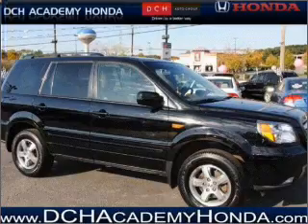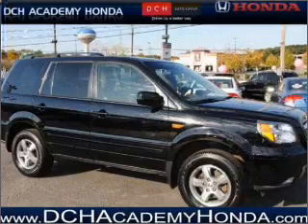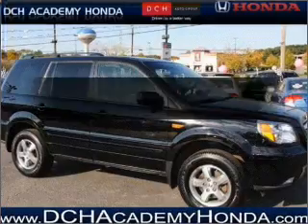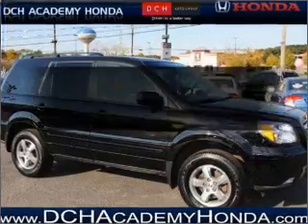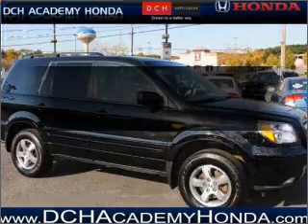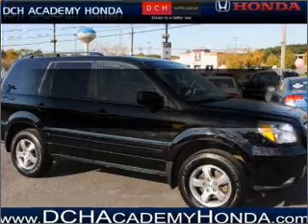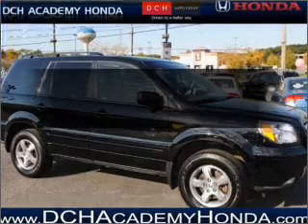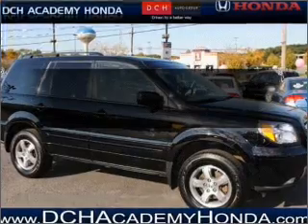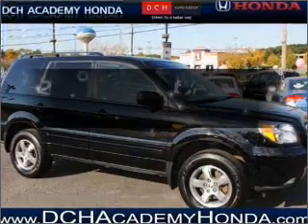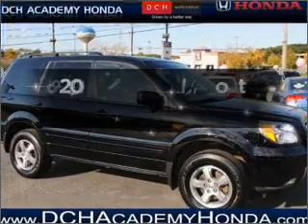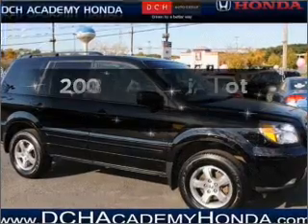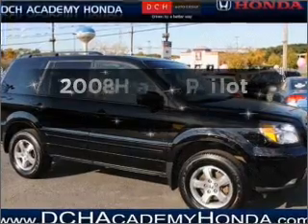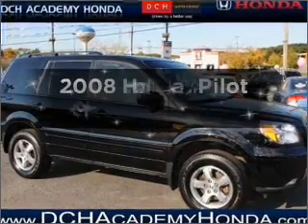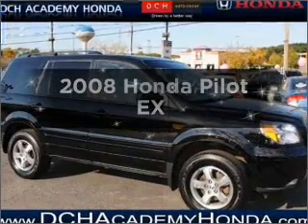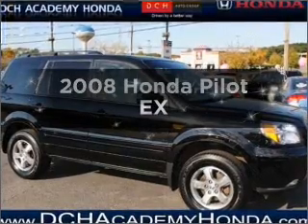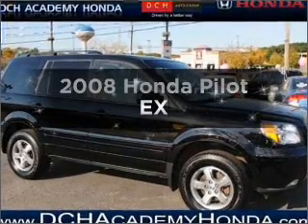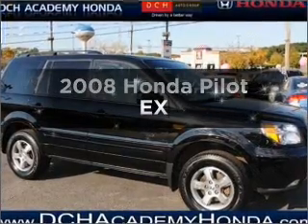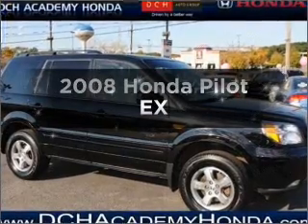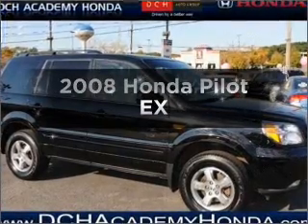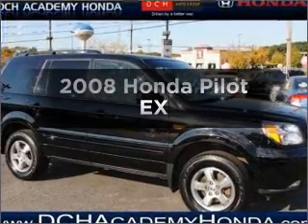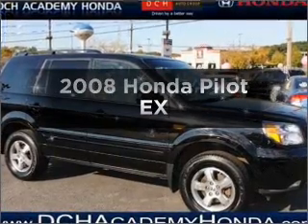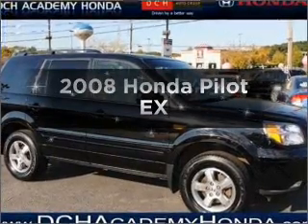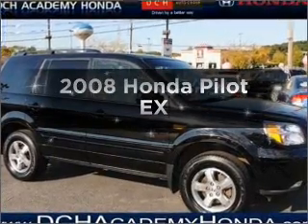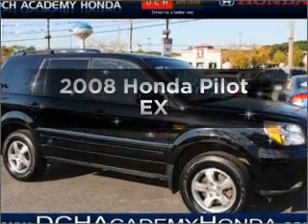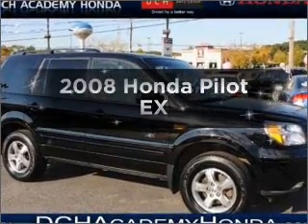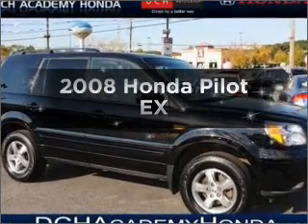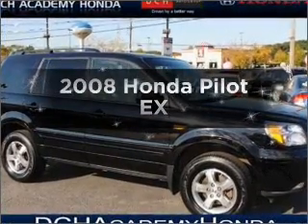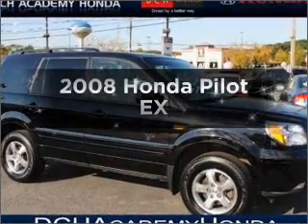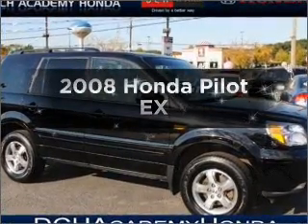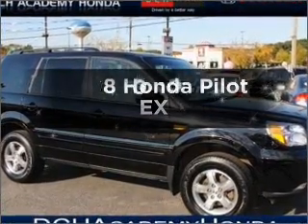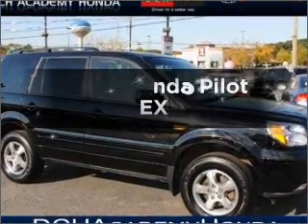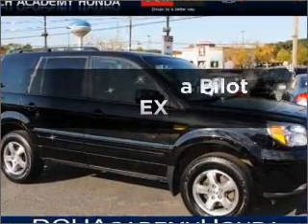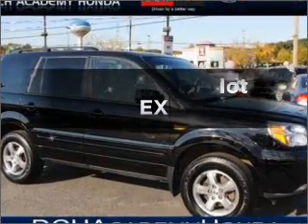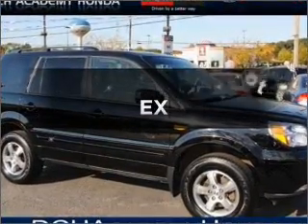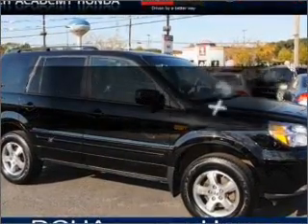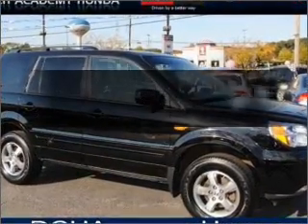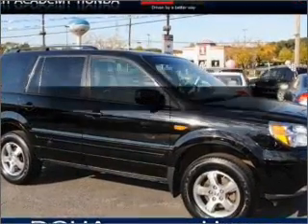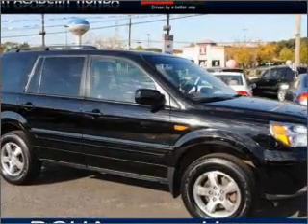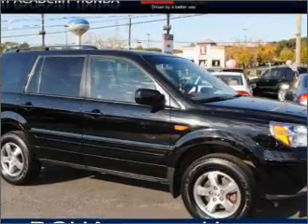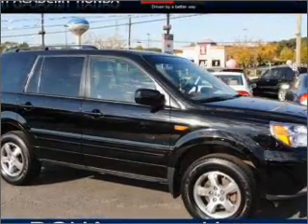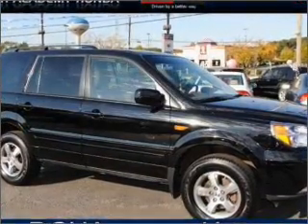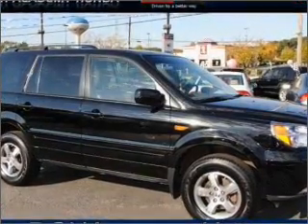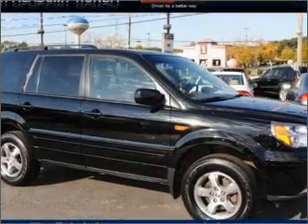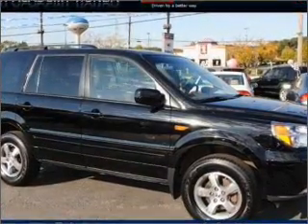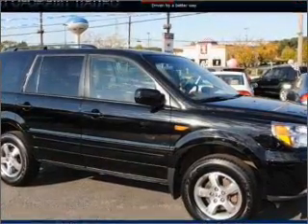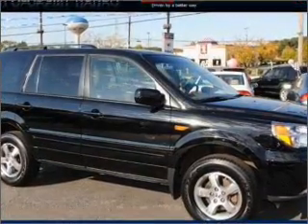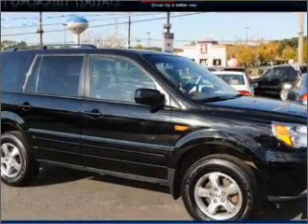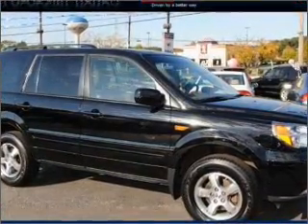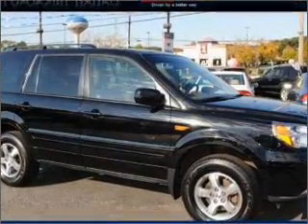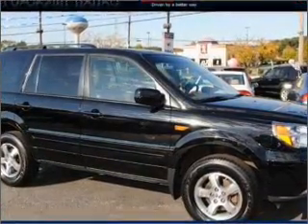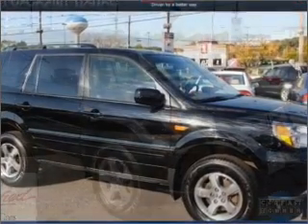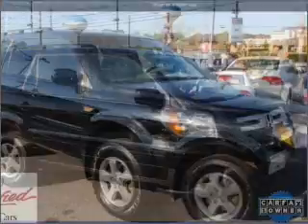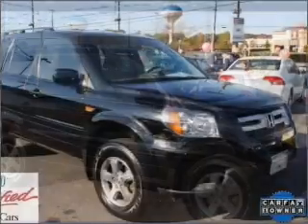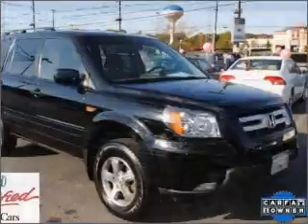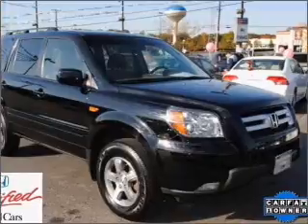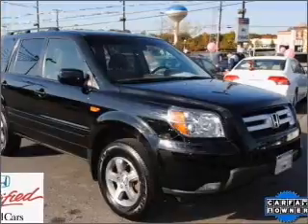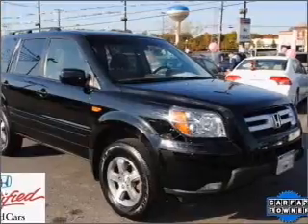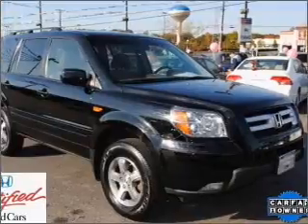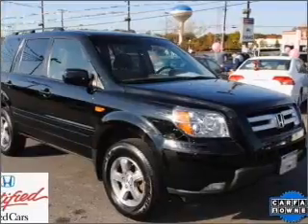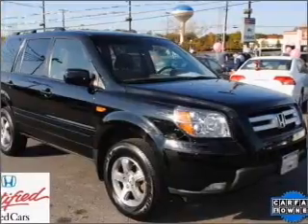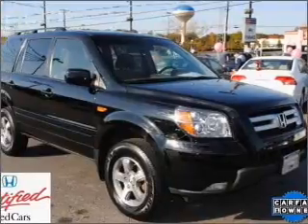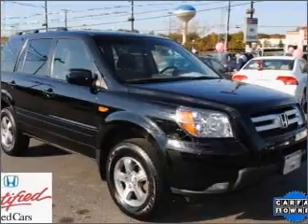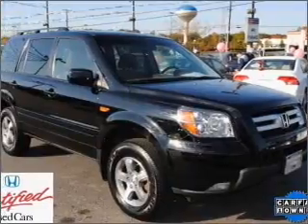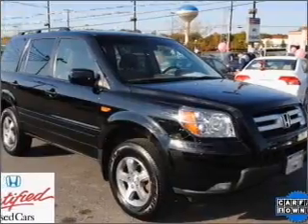Check out this 2008 Honda Pilot. Travel the roads in style and comfort in this great vehicle.